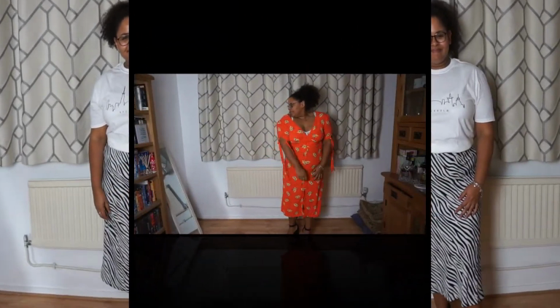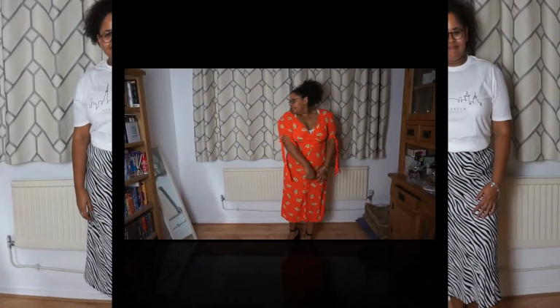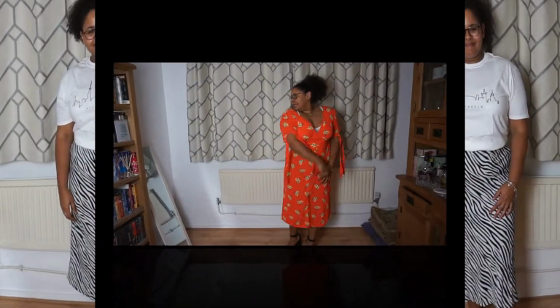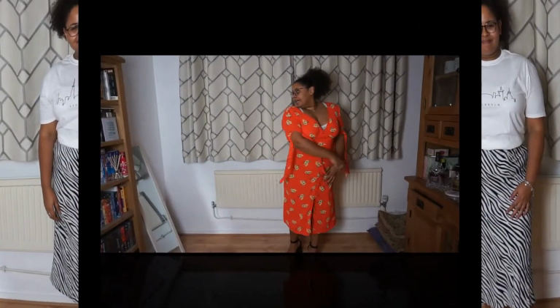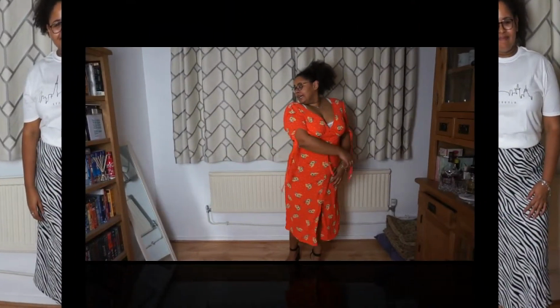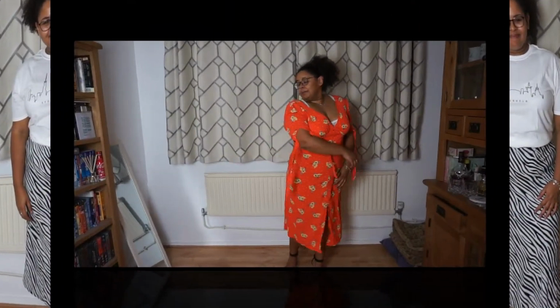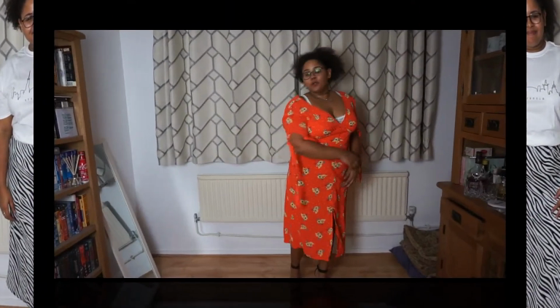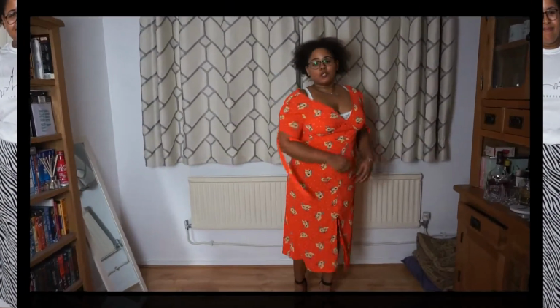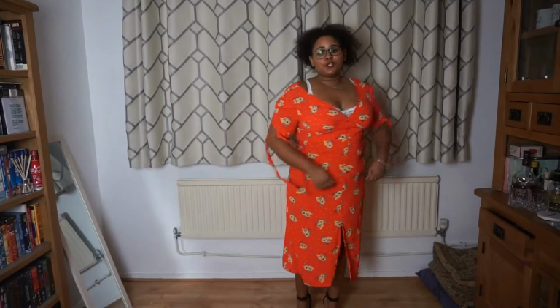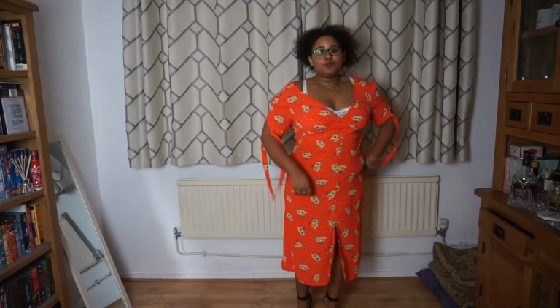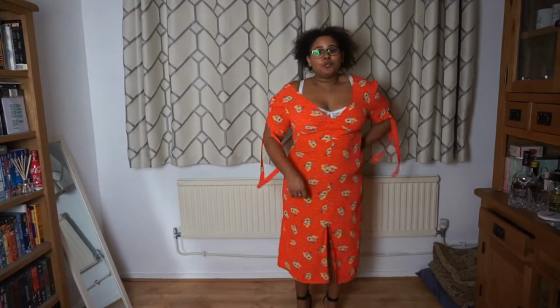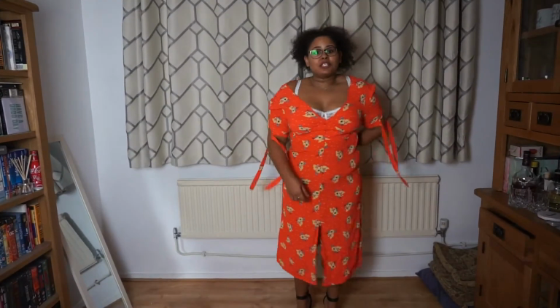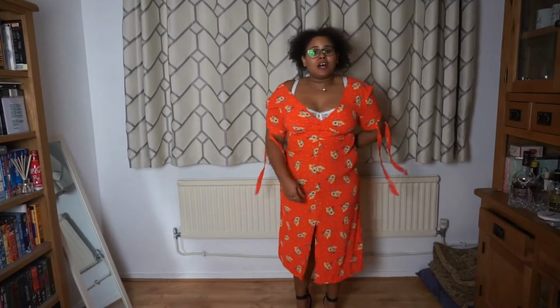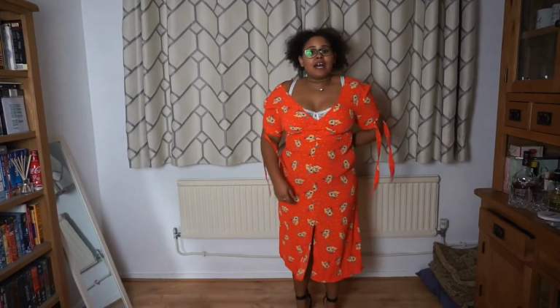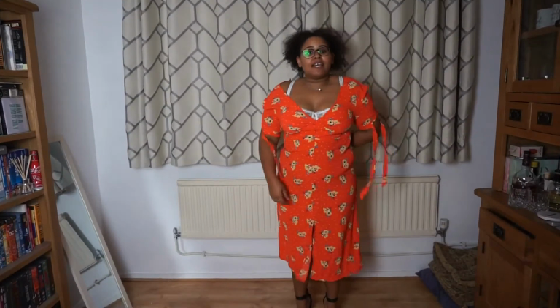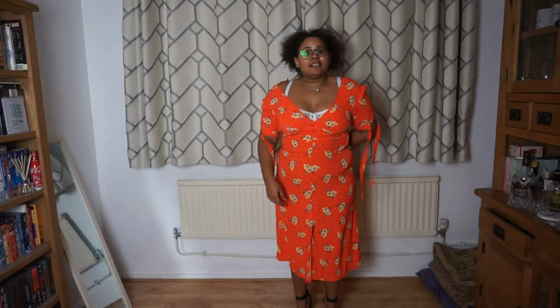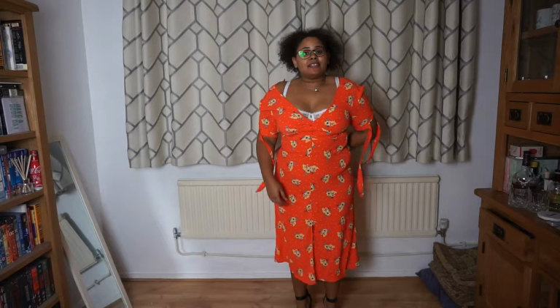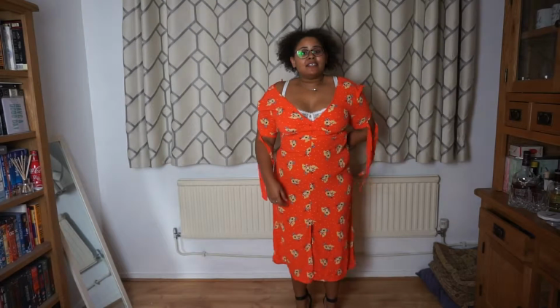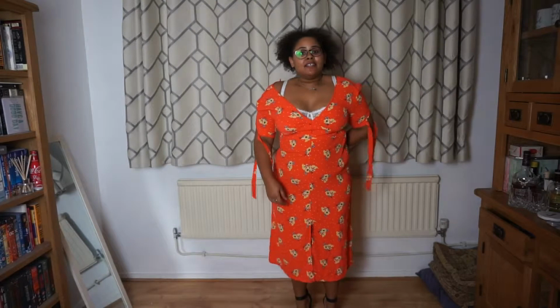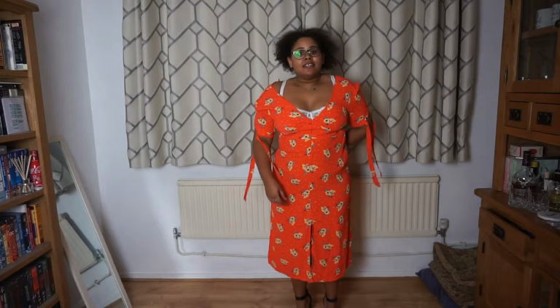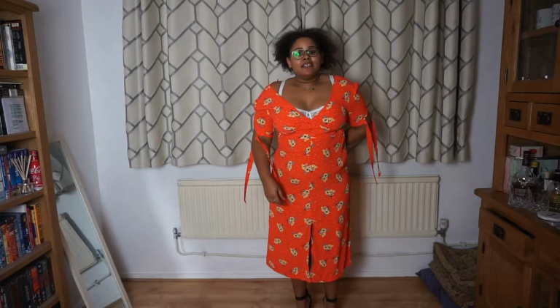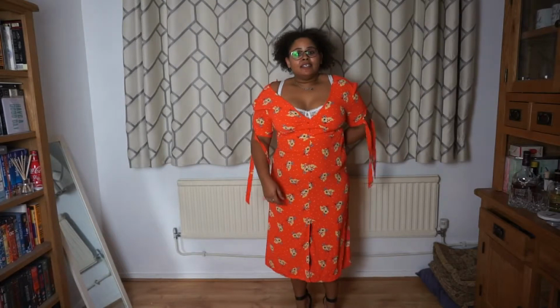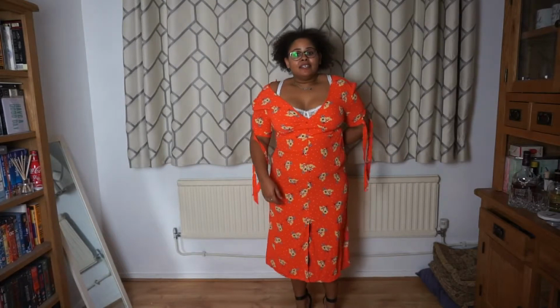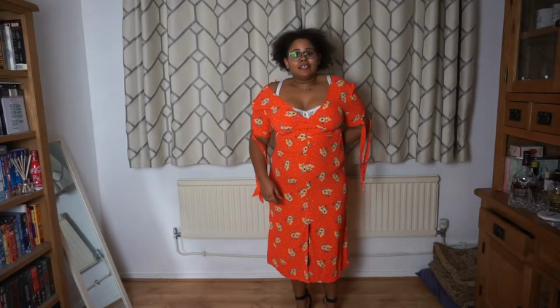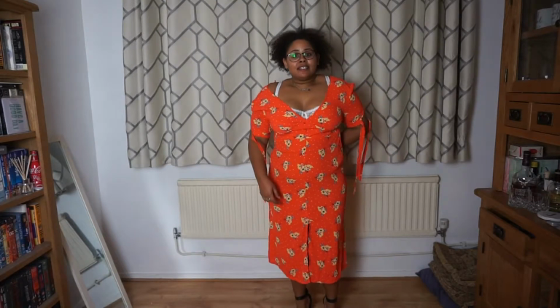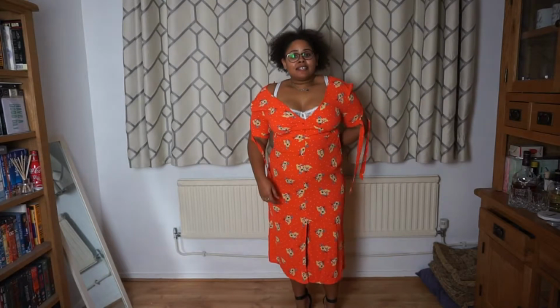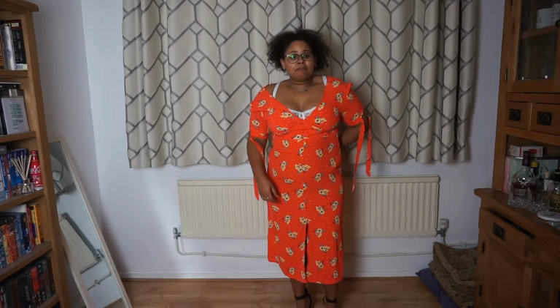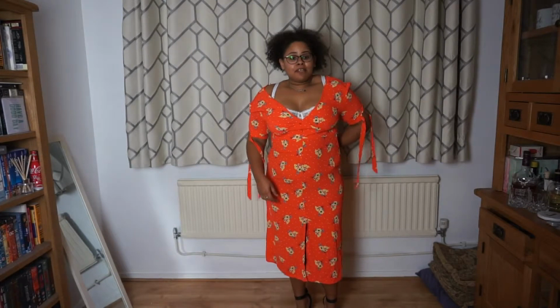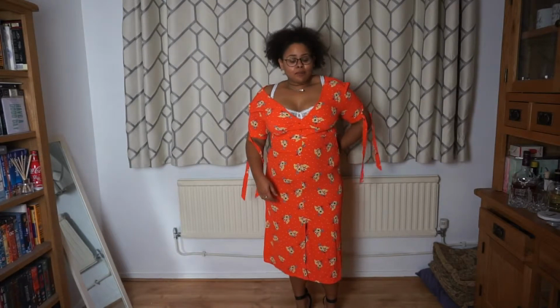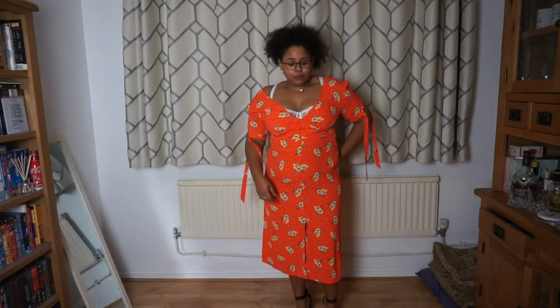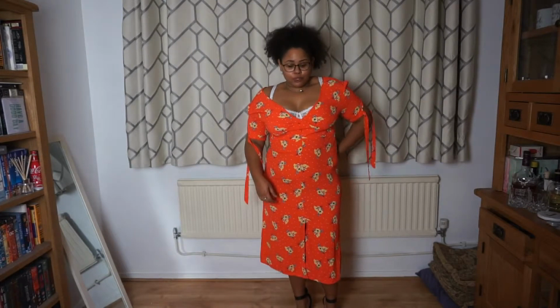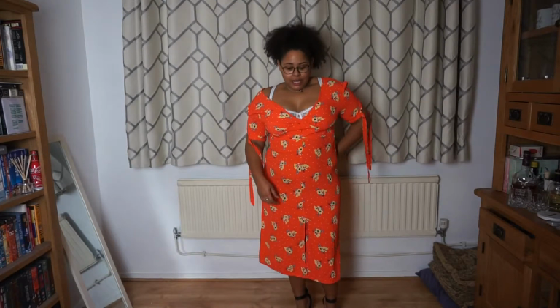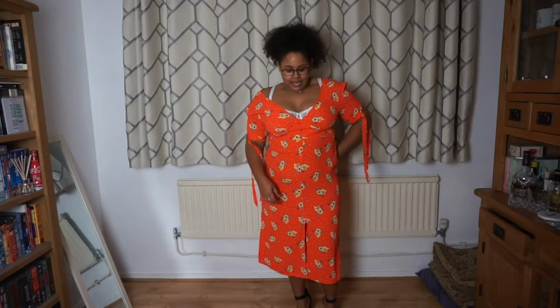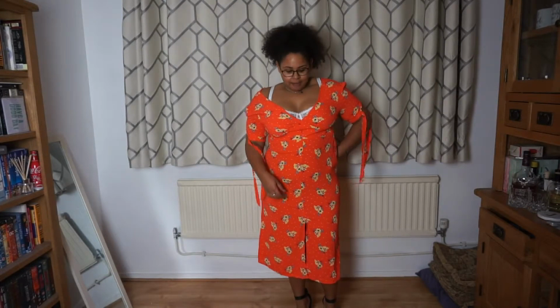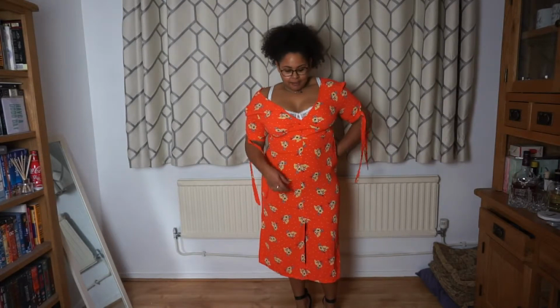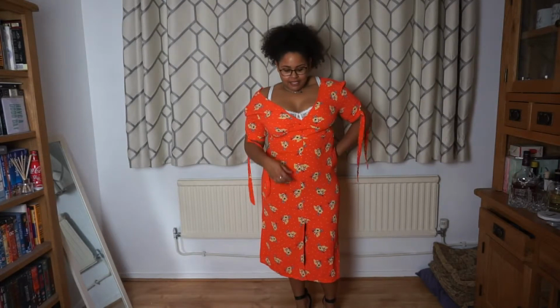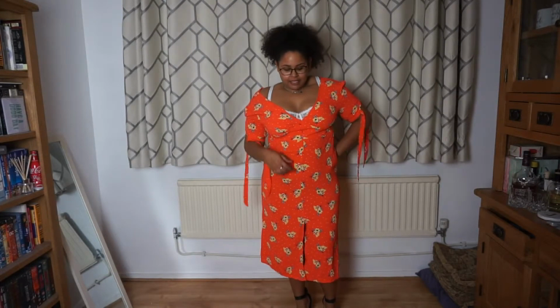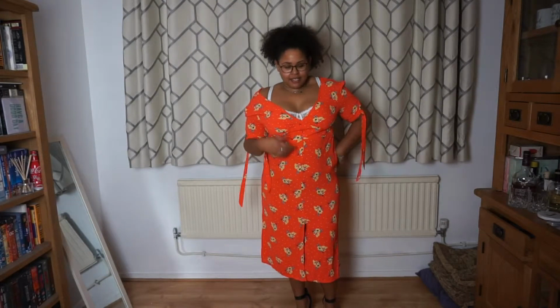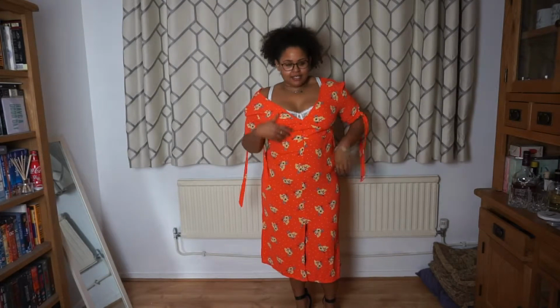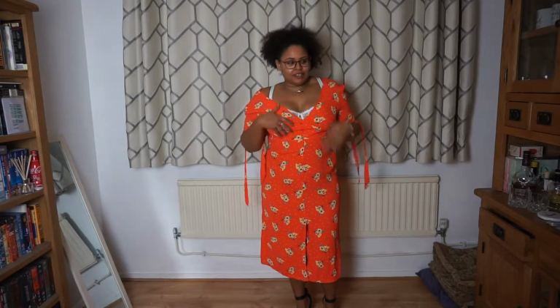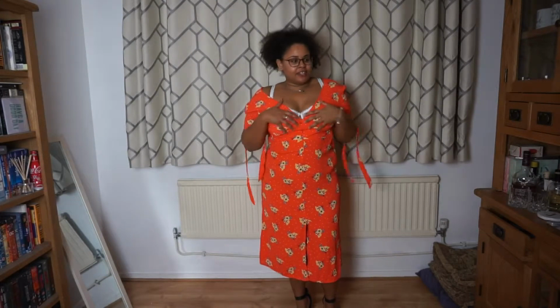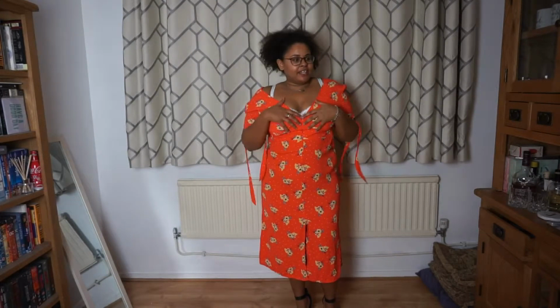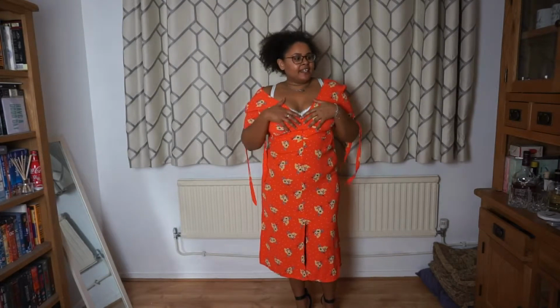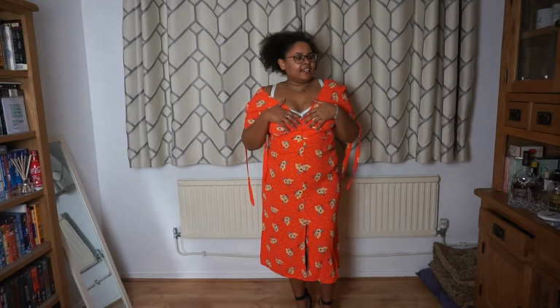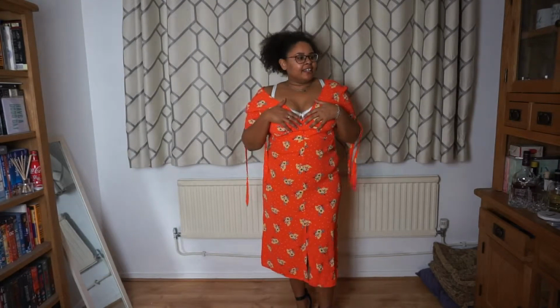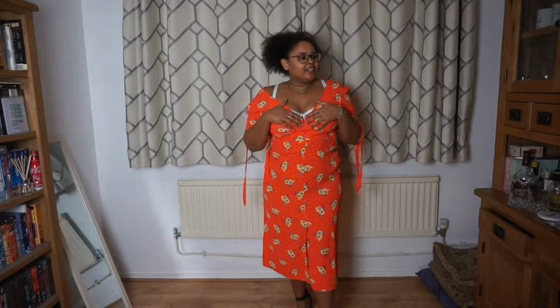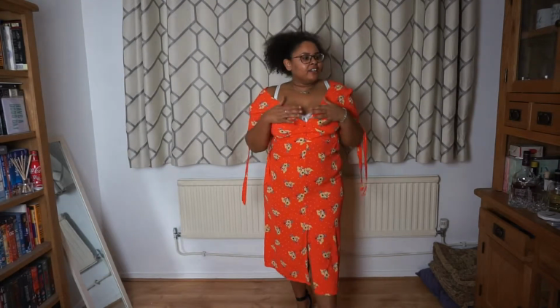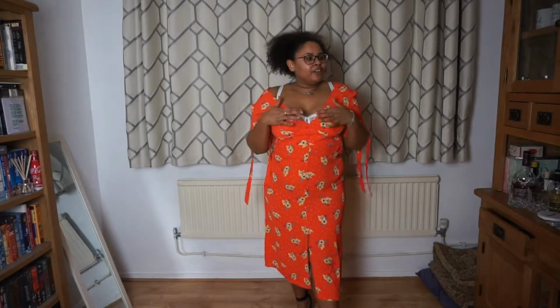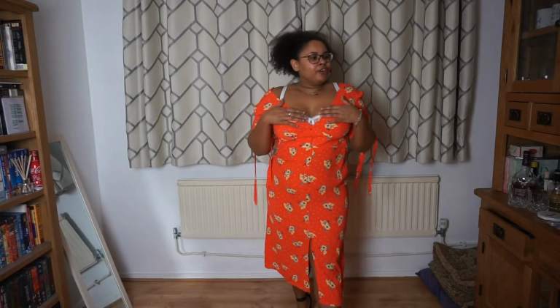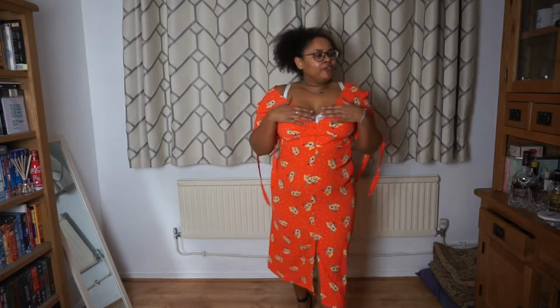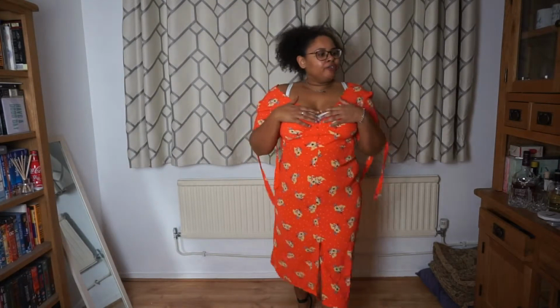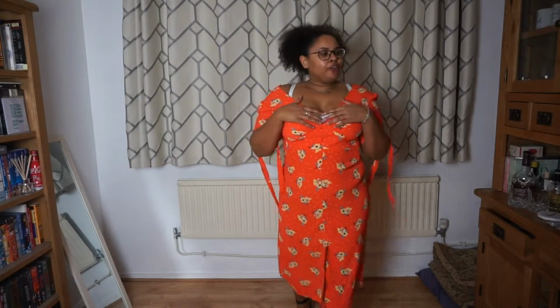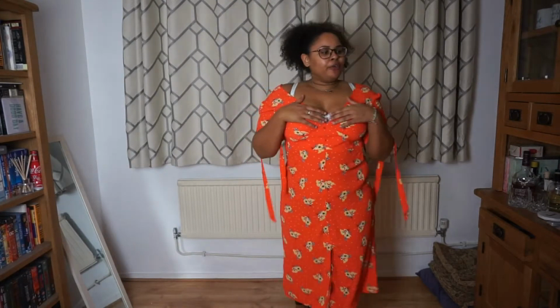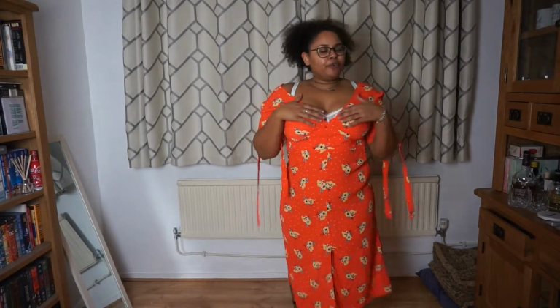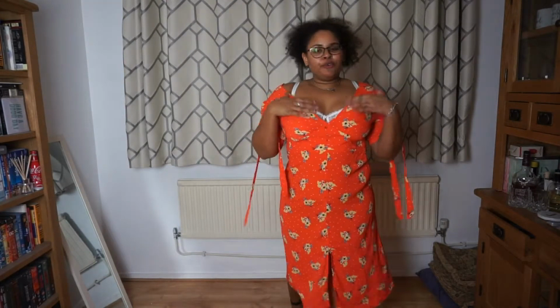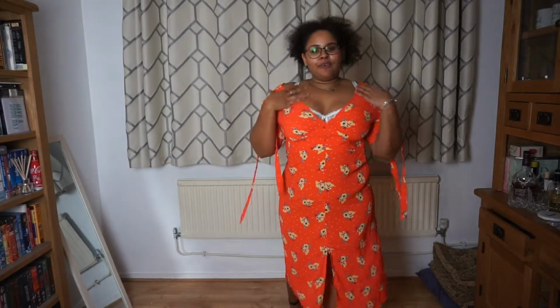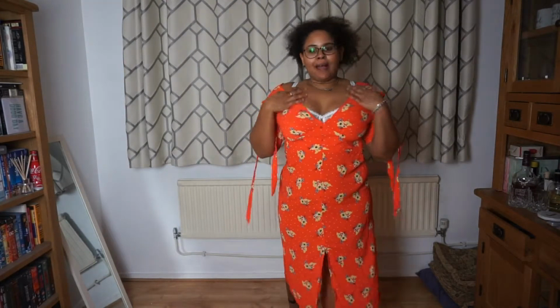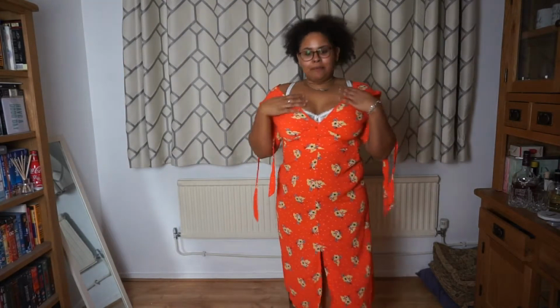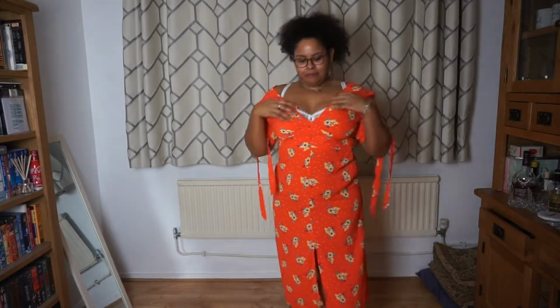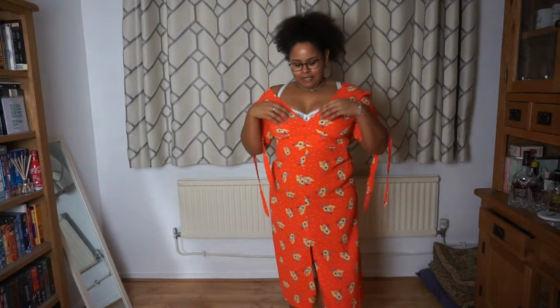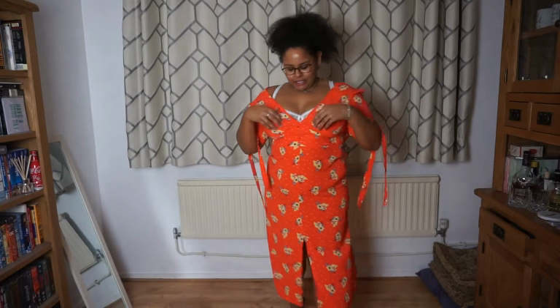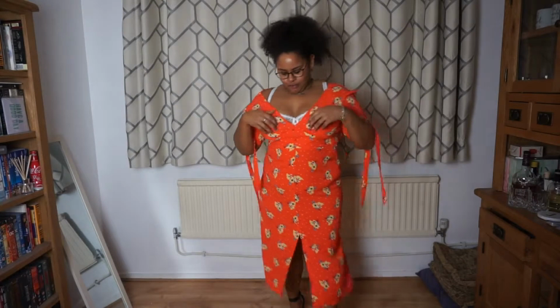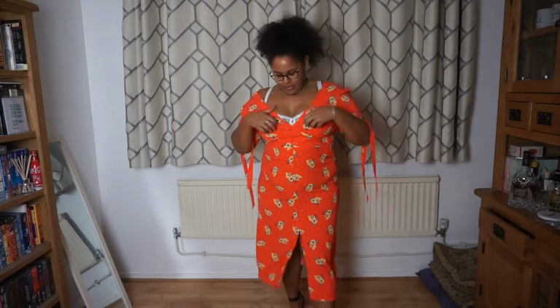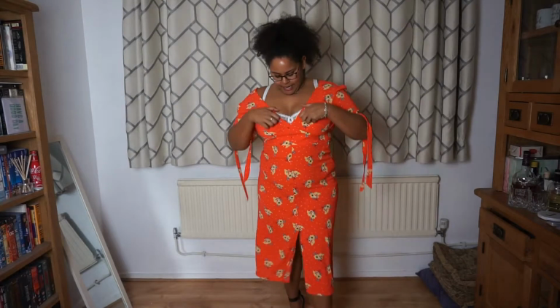I'm not sure what size they sent me — I will check. But this is the Floral Wrap Midi Dress.